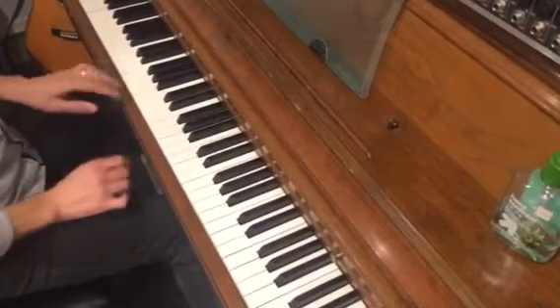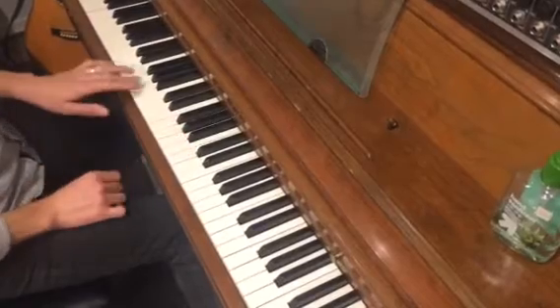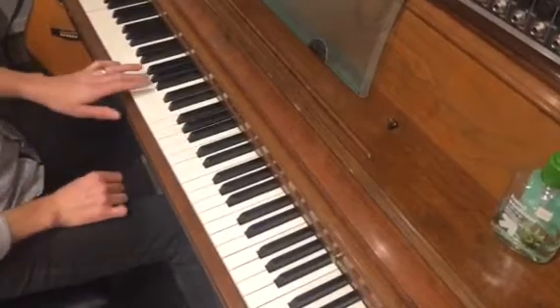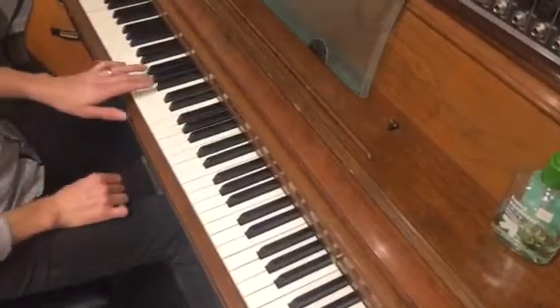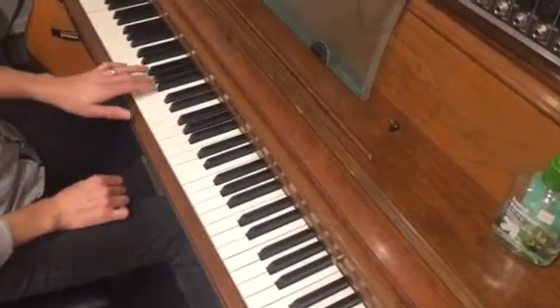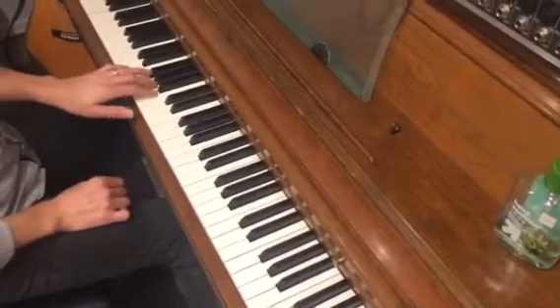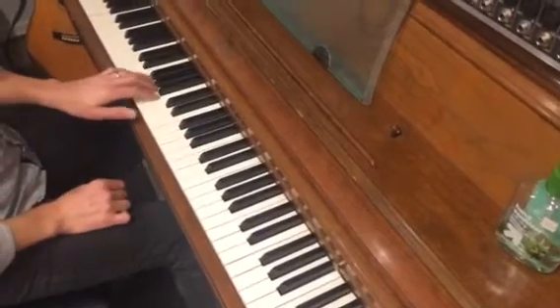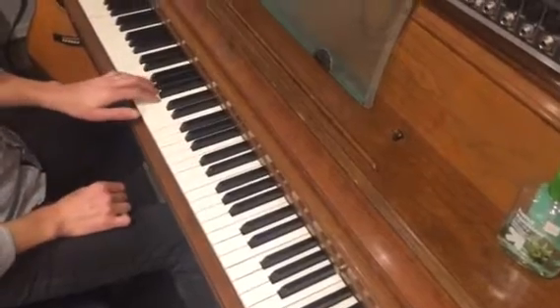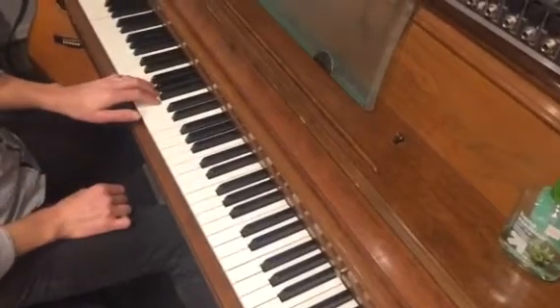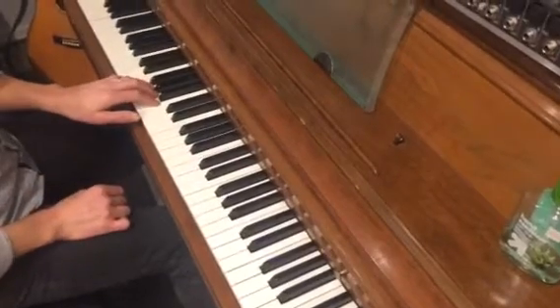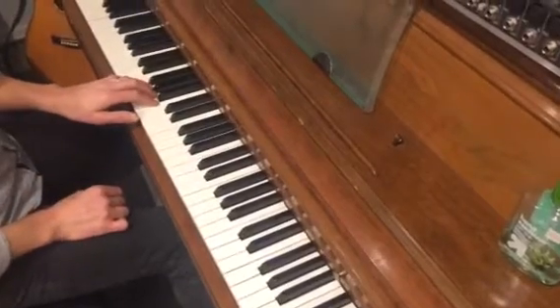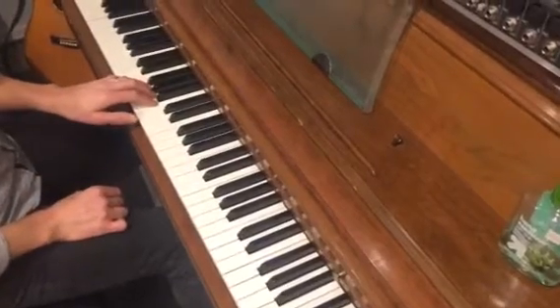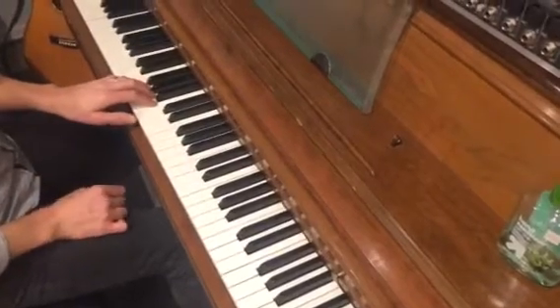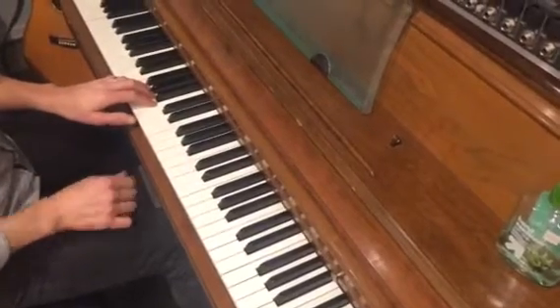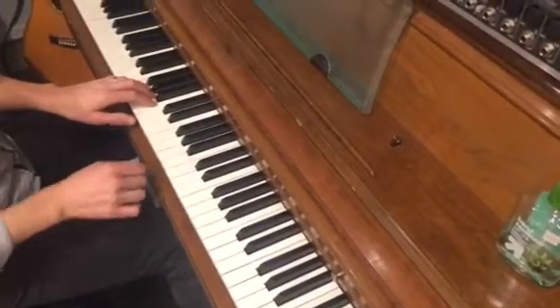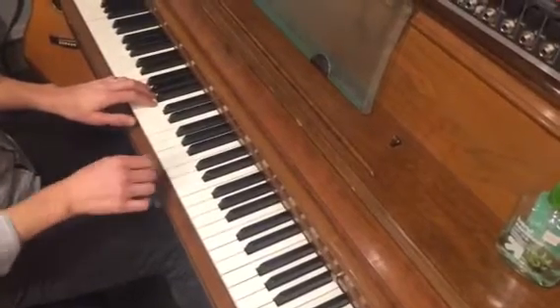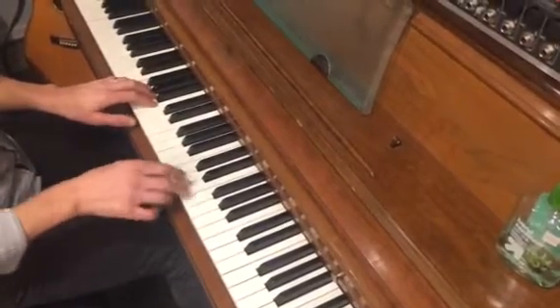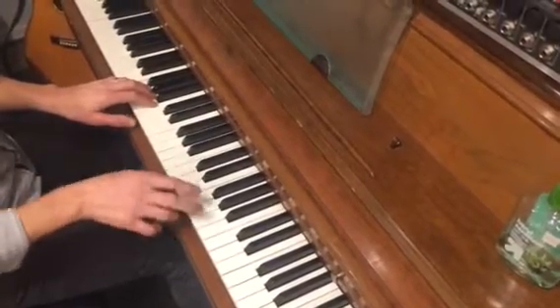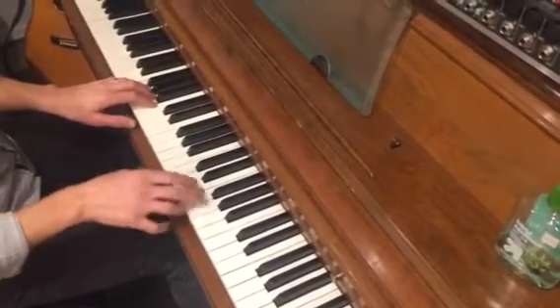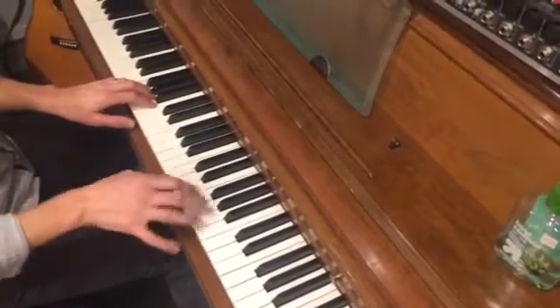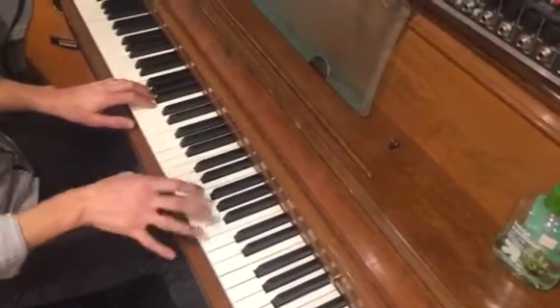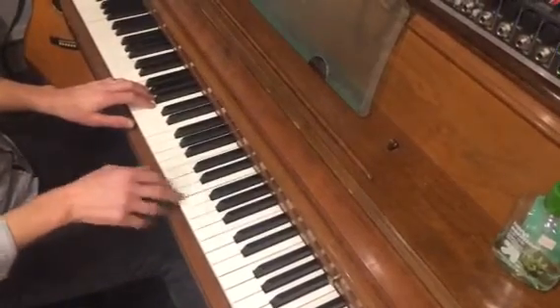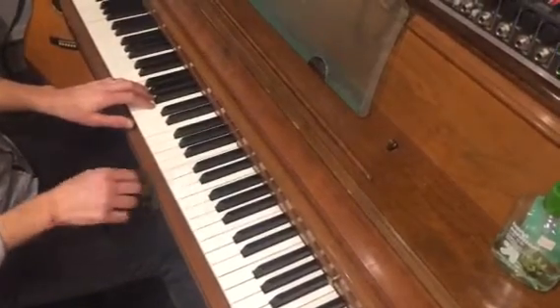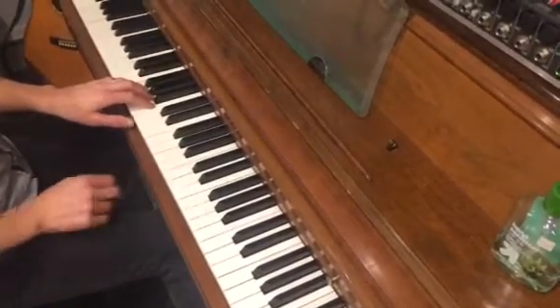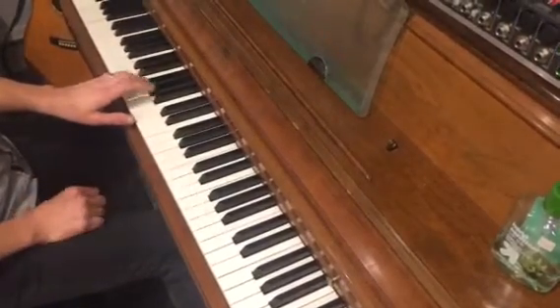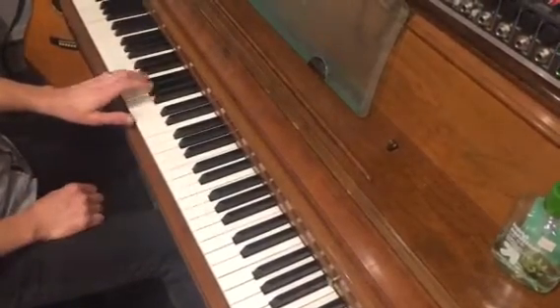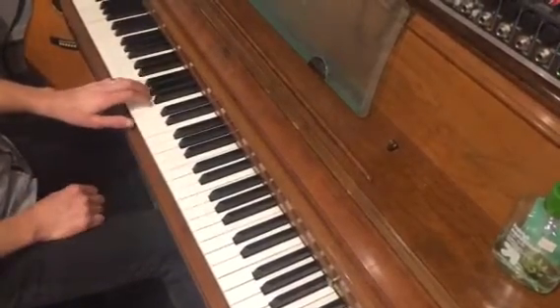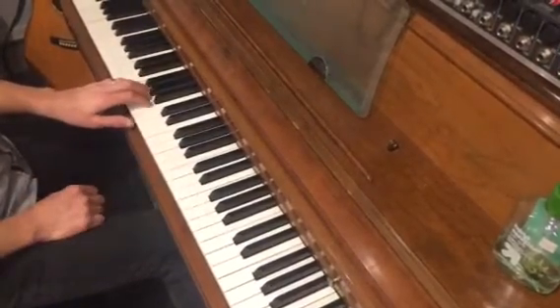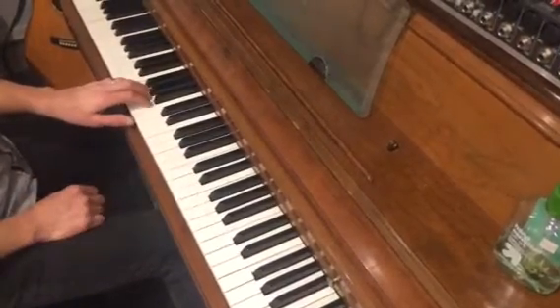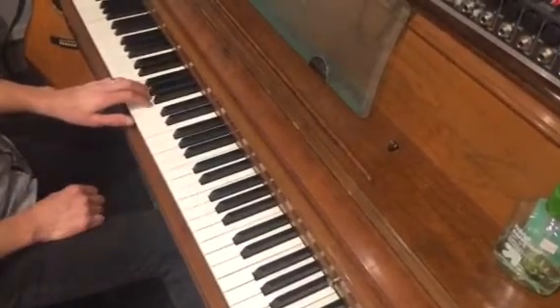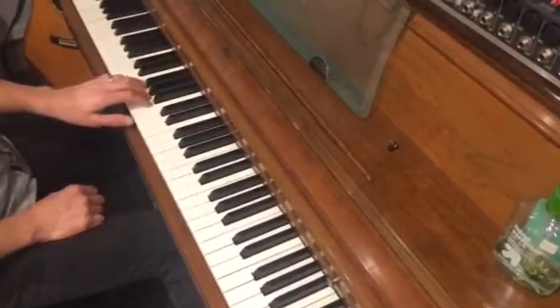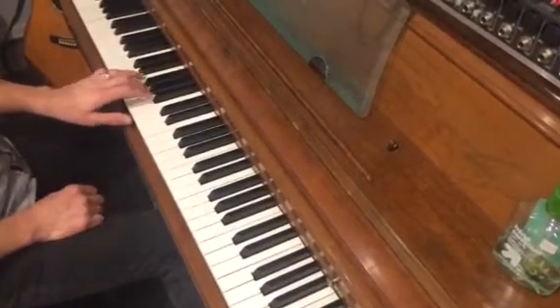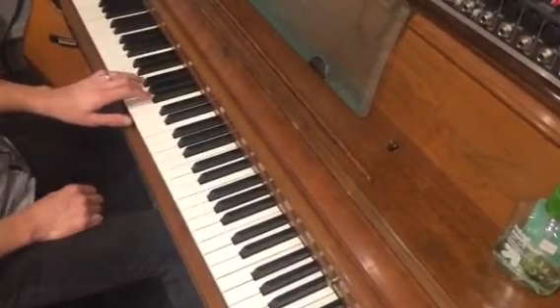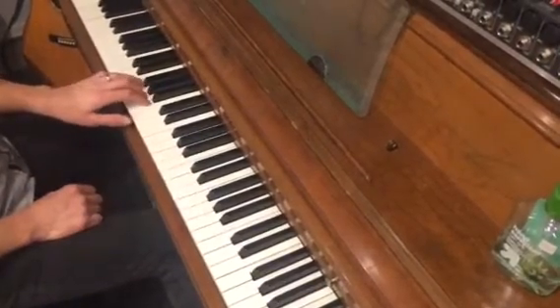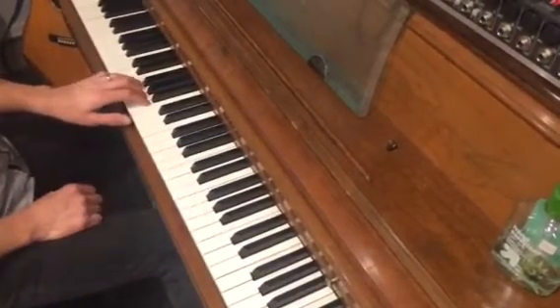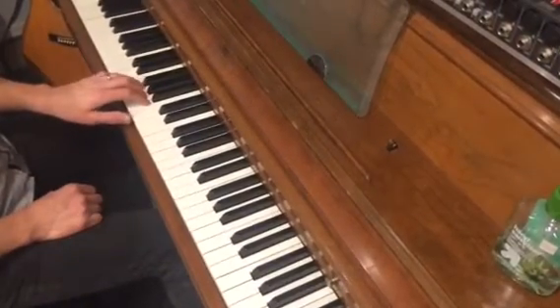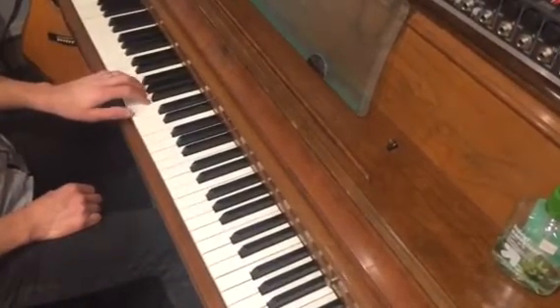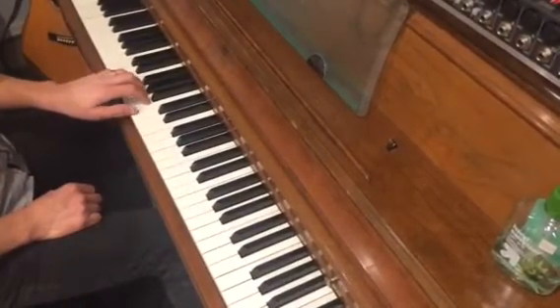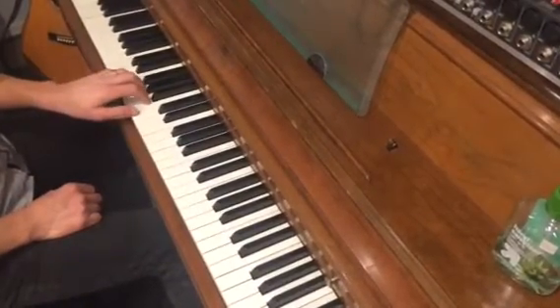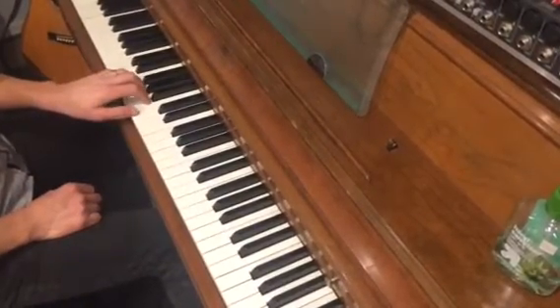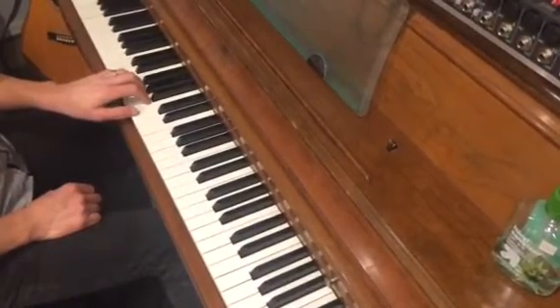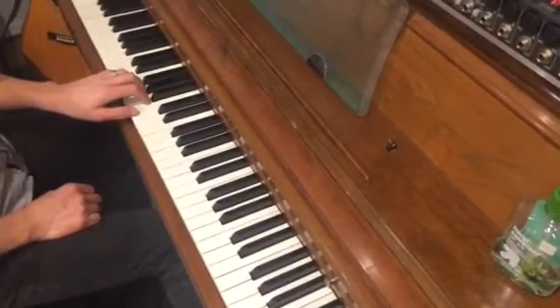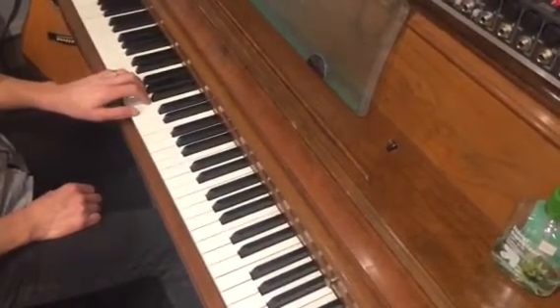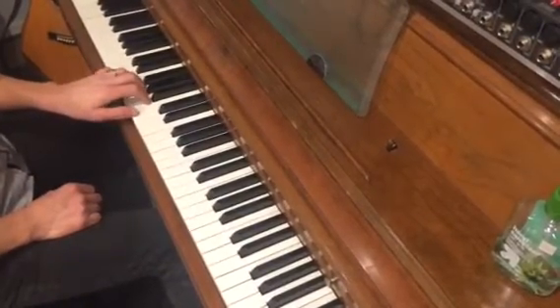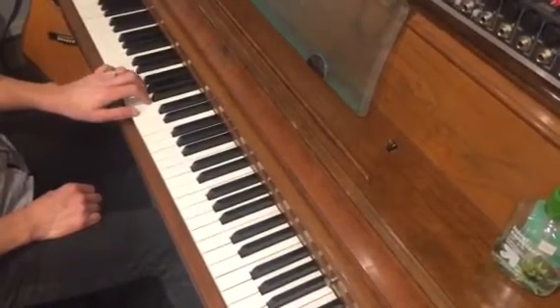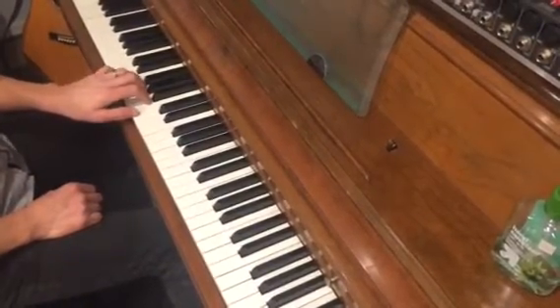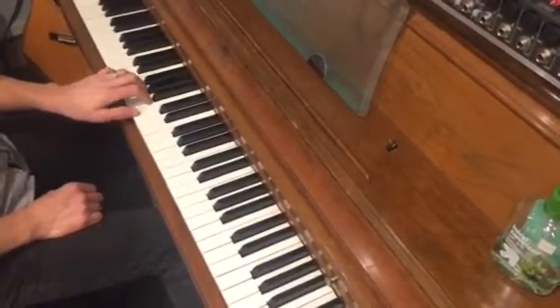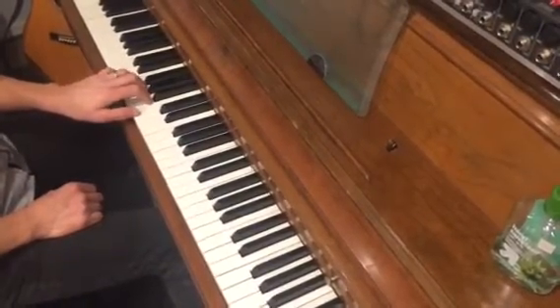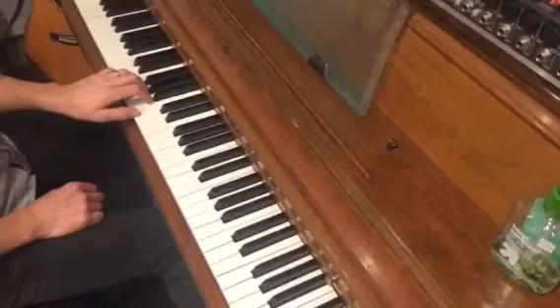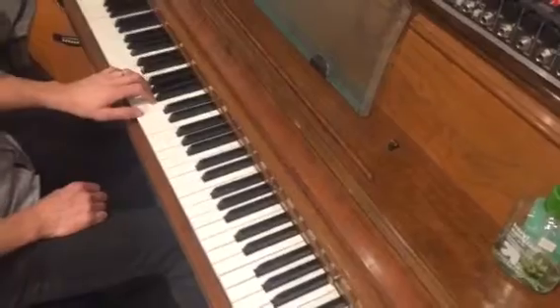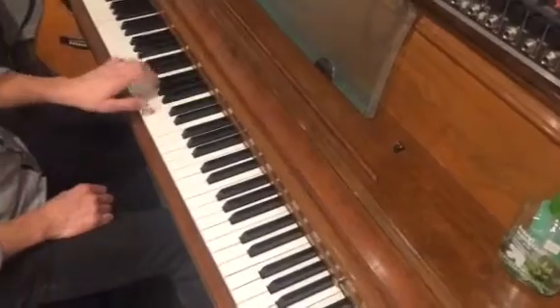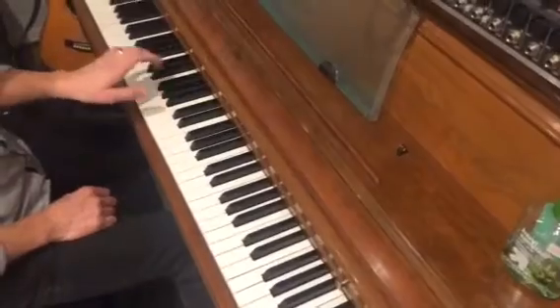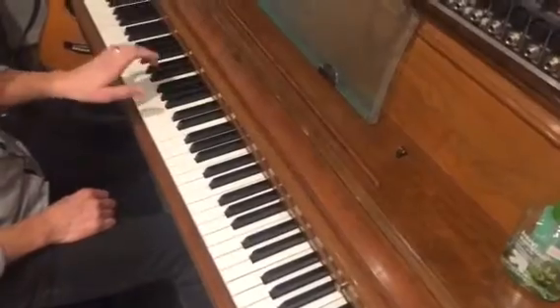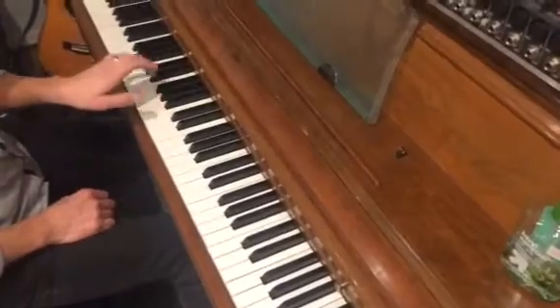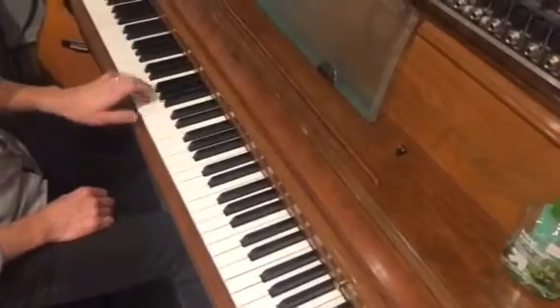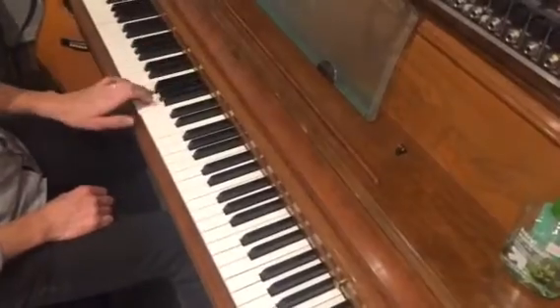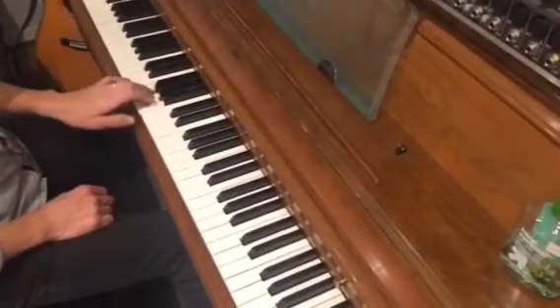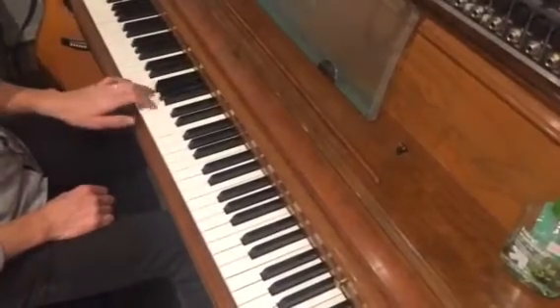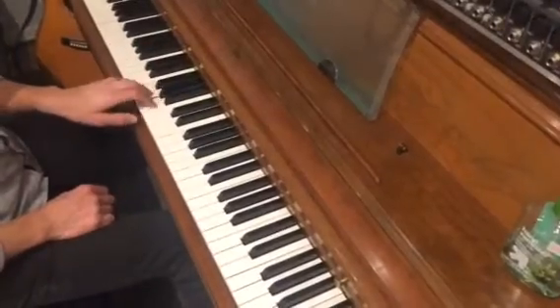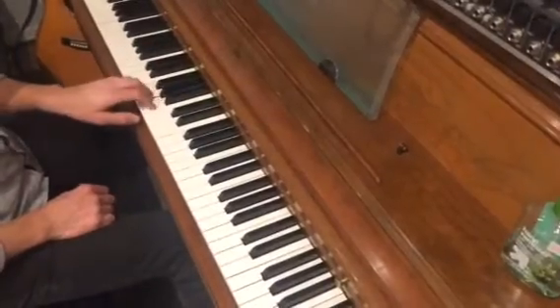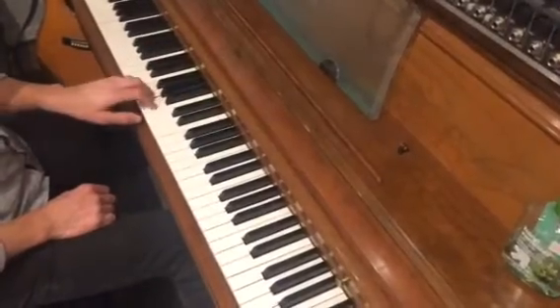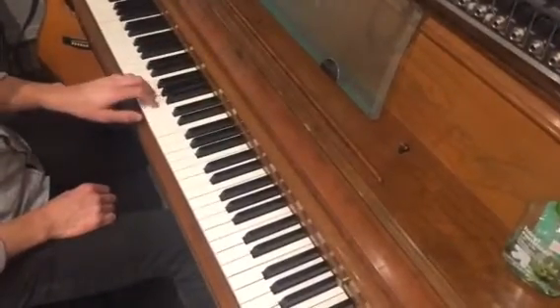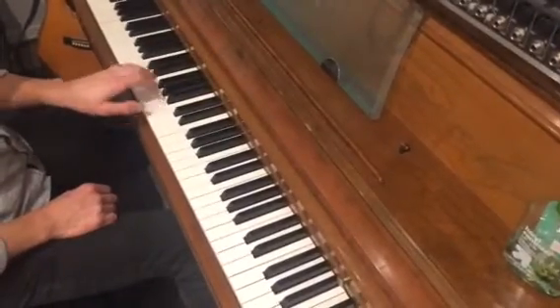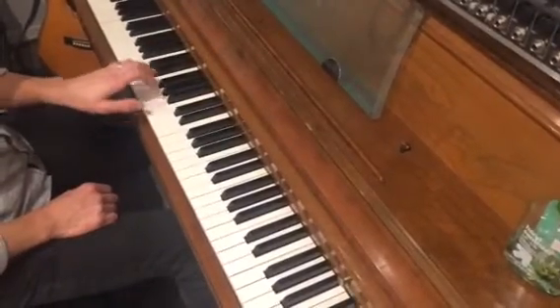The left hand — I said left, I meant right. The left hand will start with your middle finger and cross after 3 as well. Excuse me.